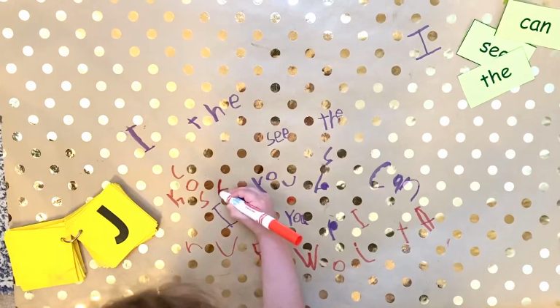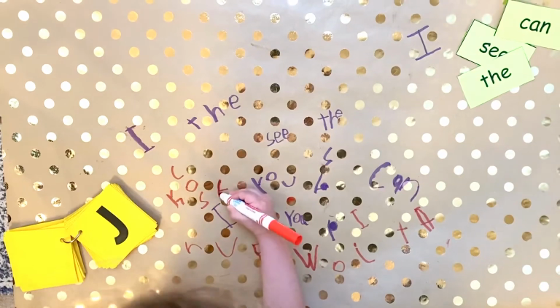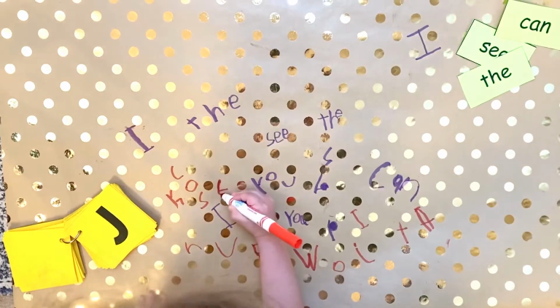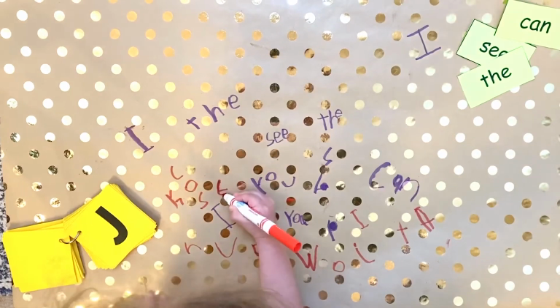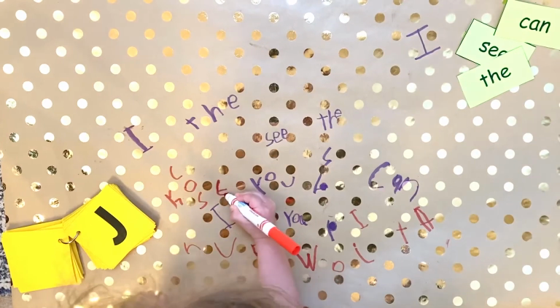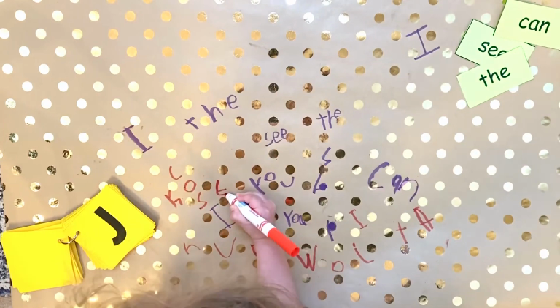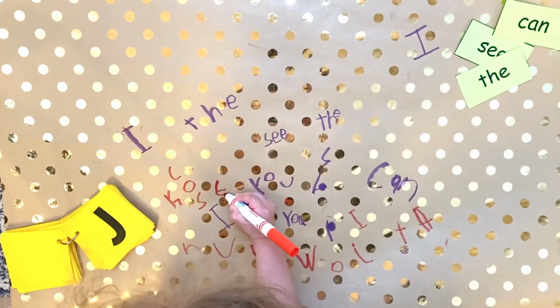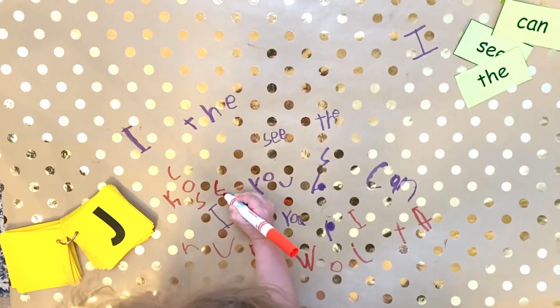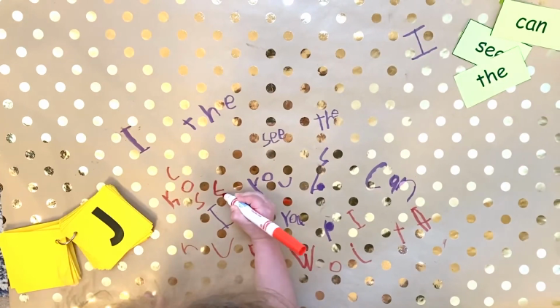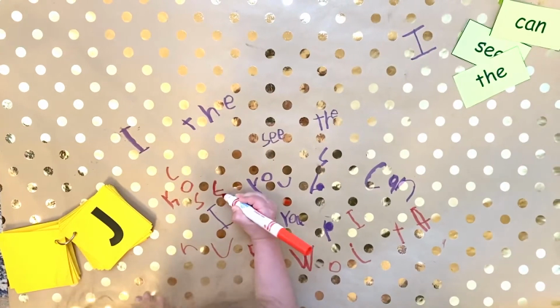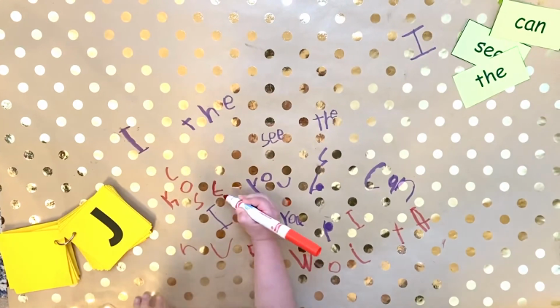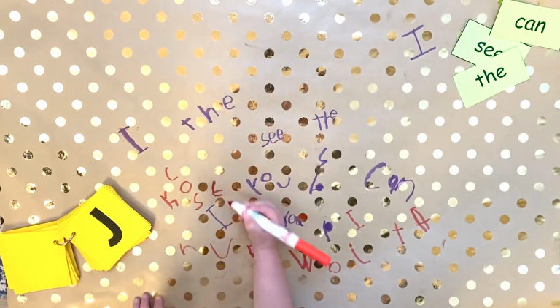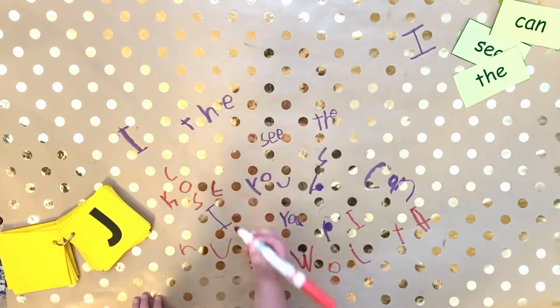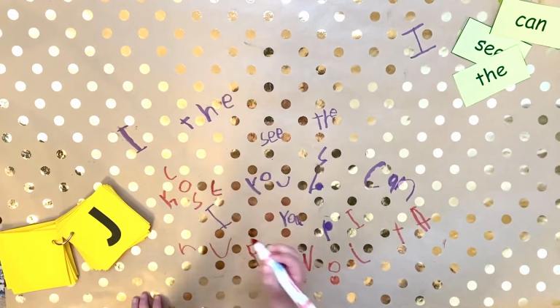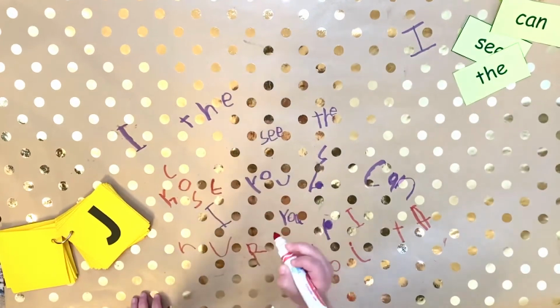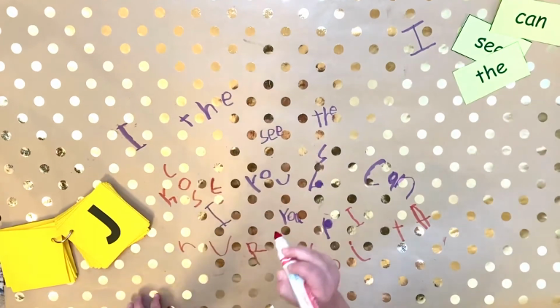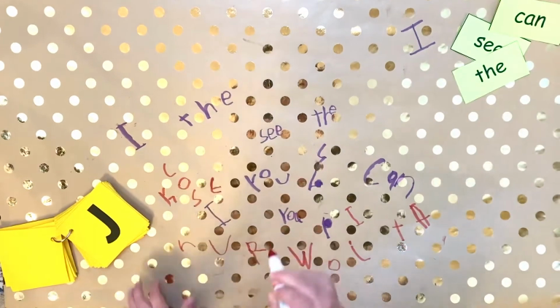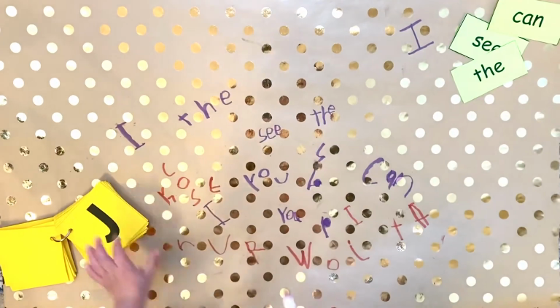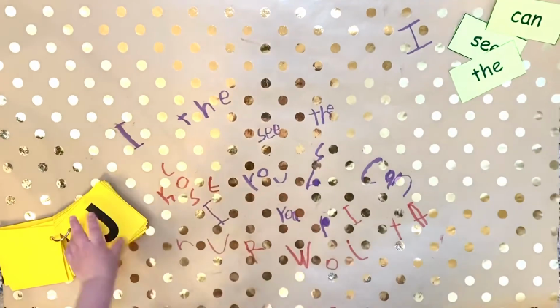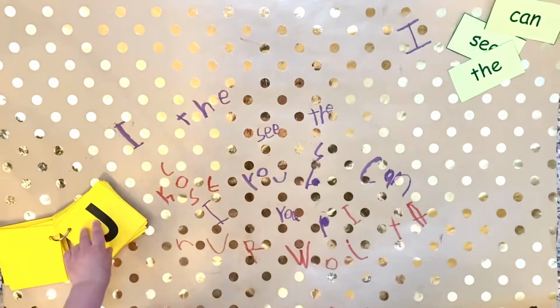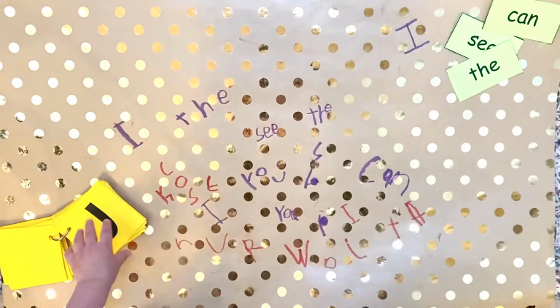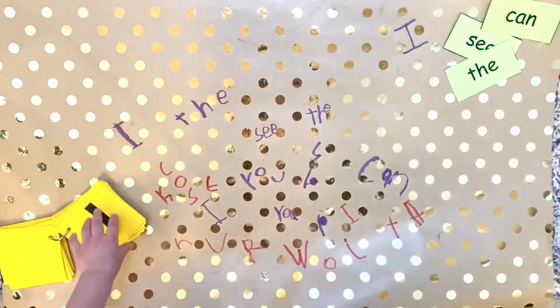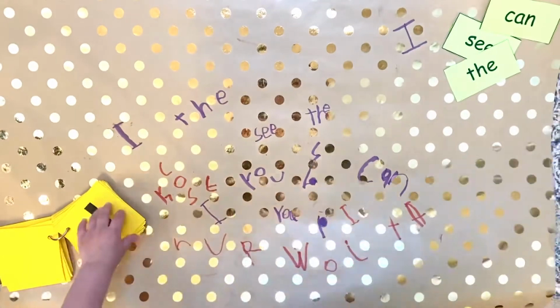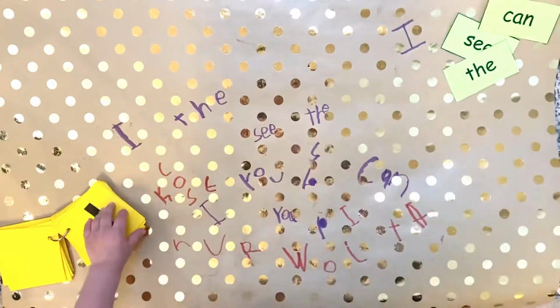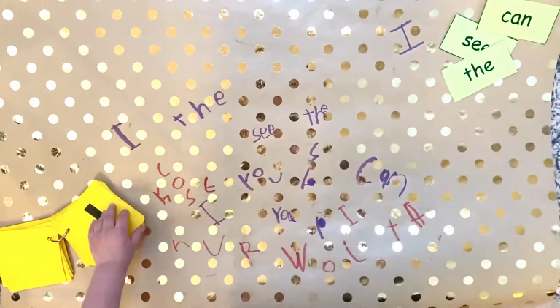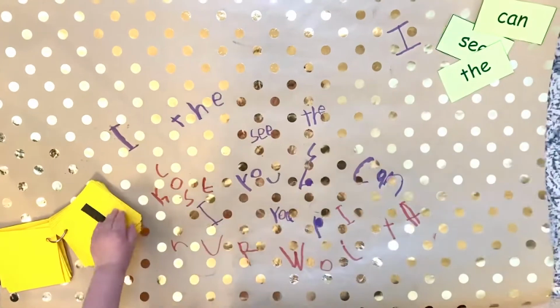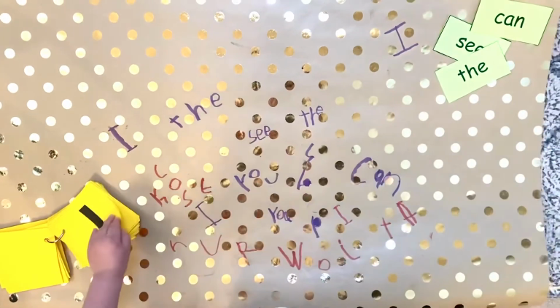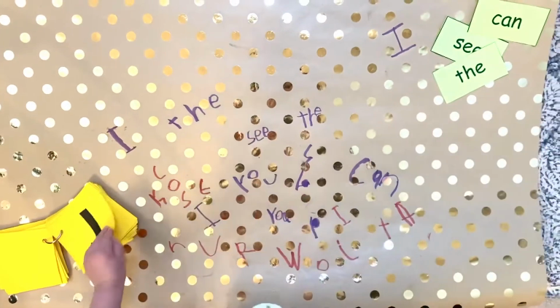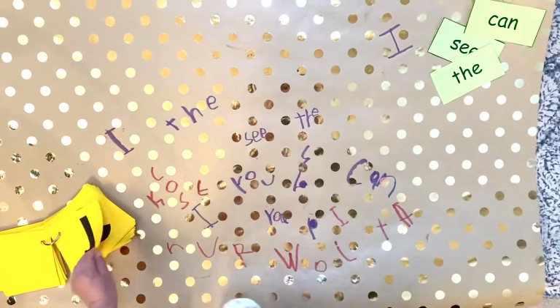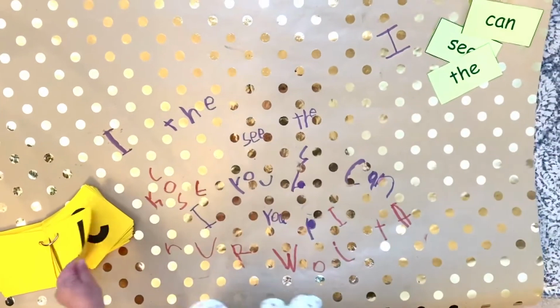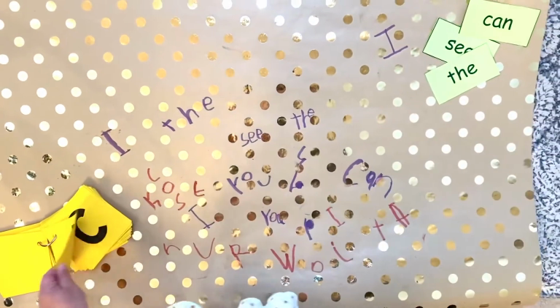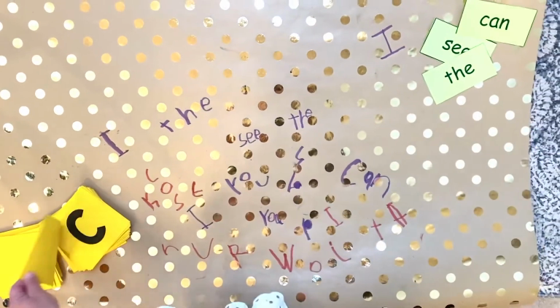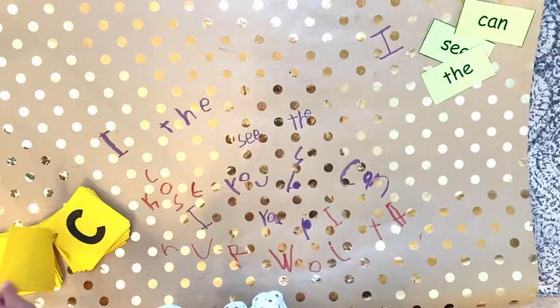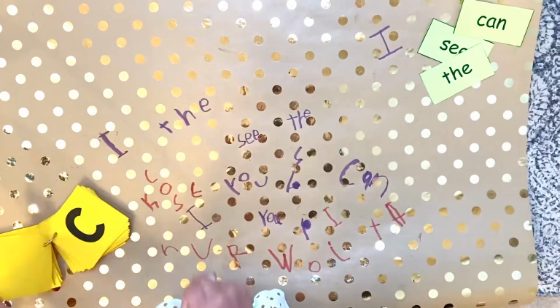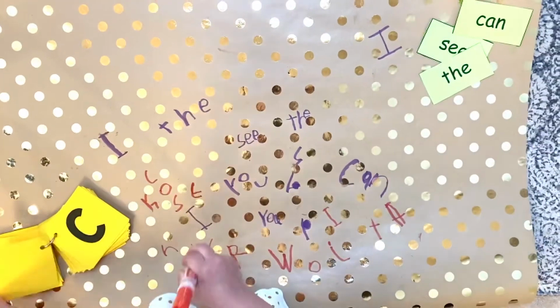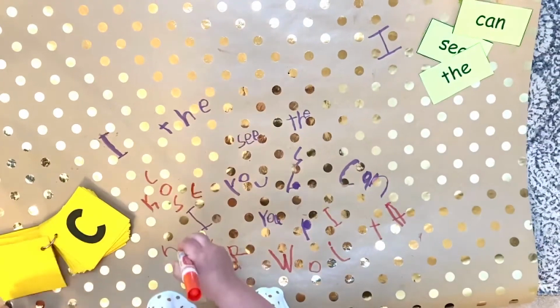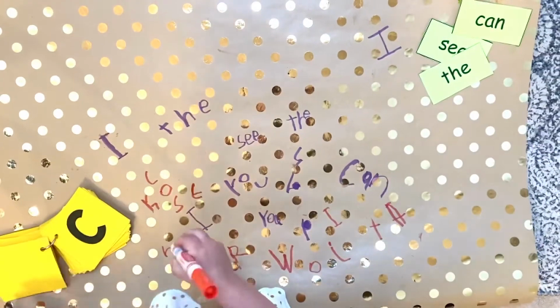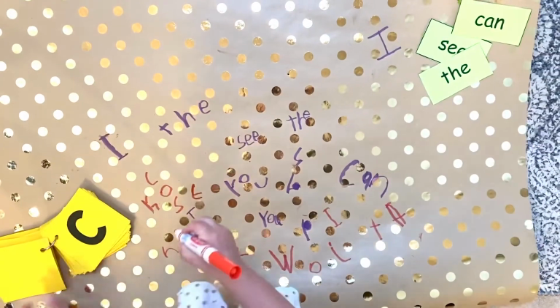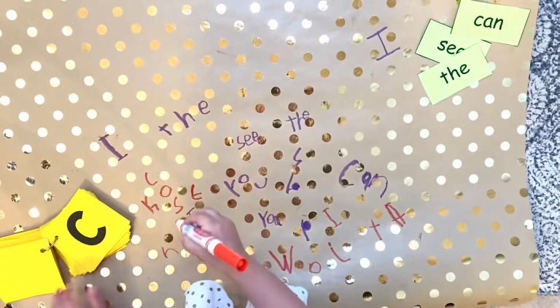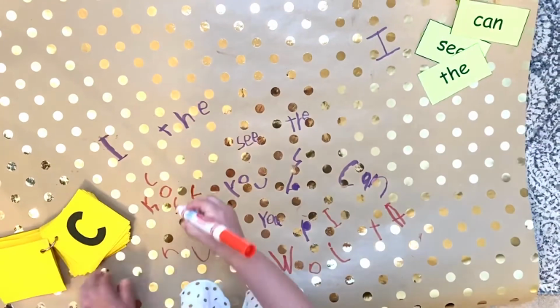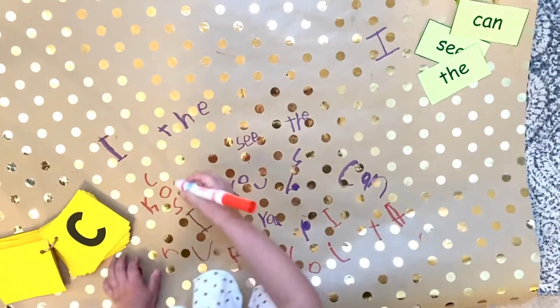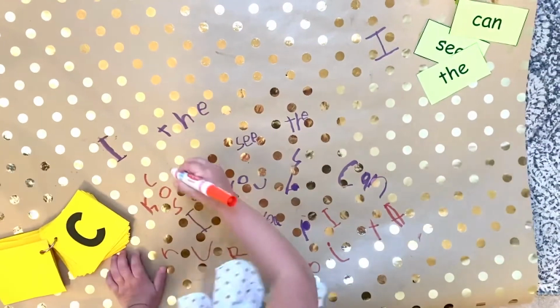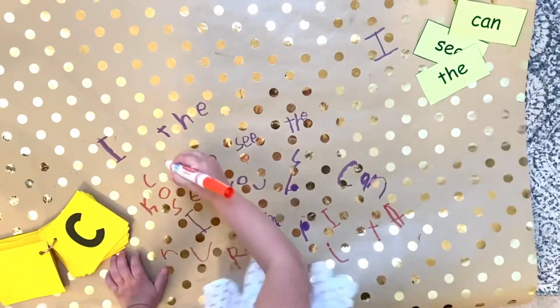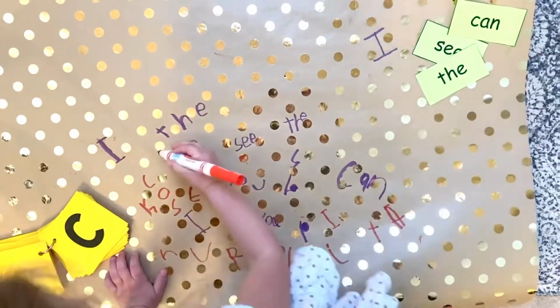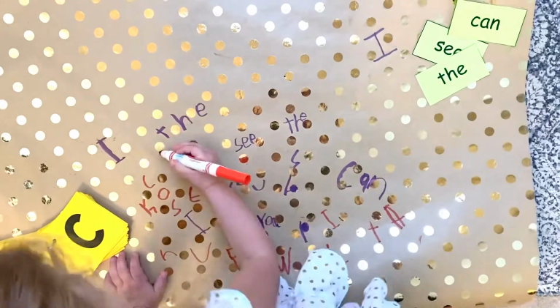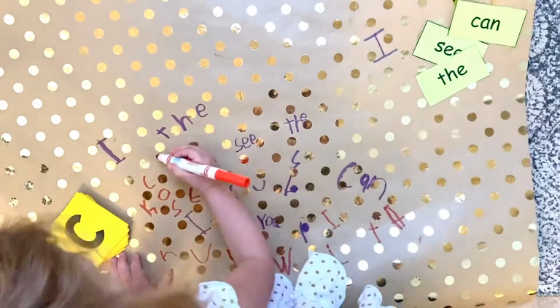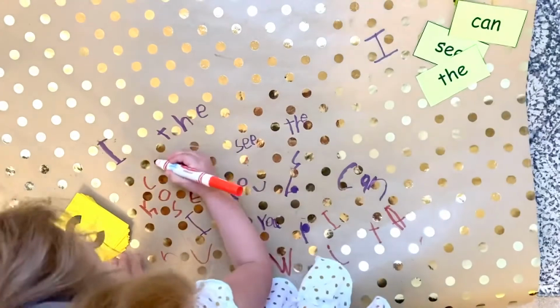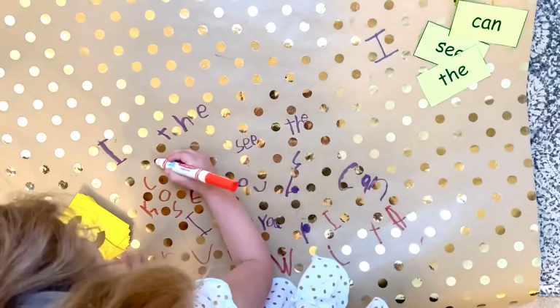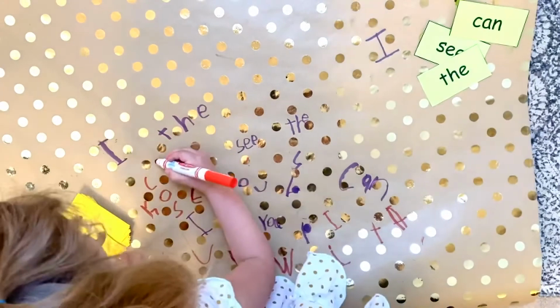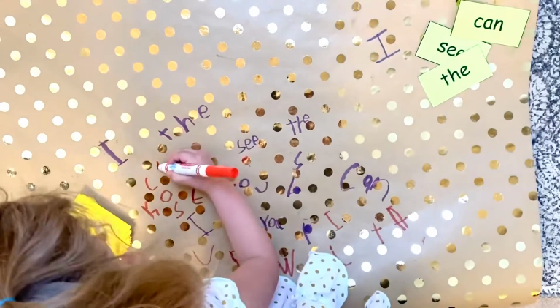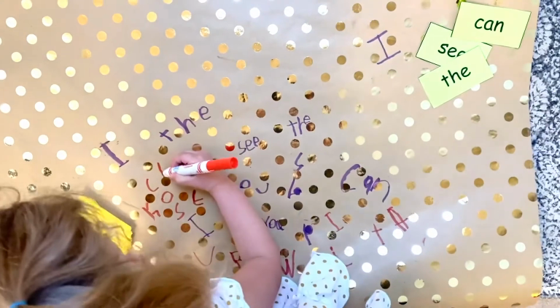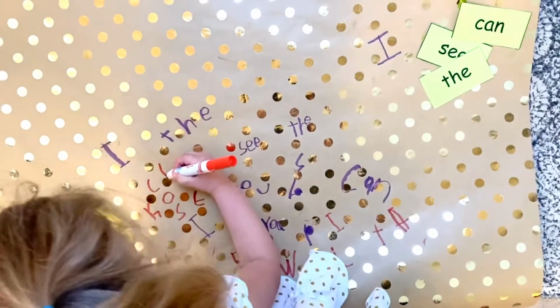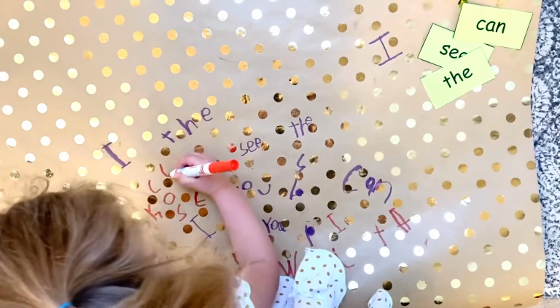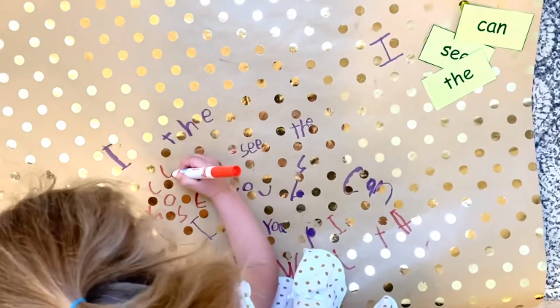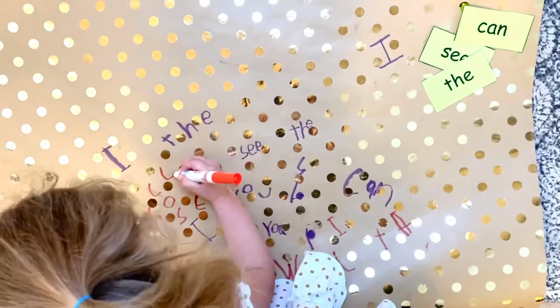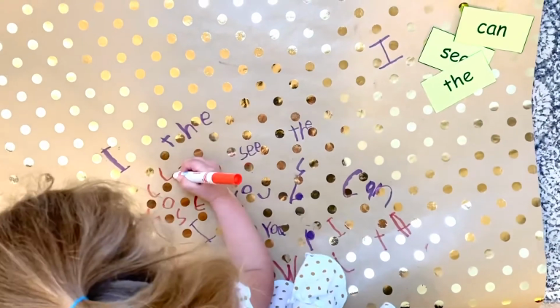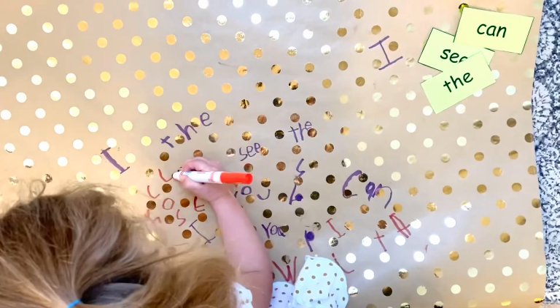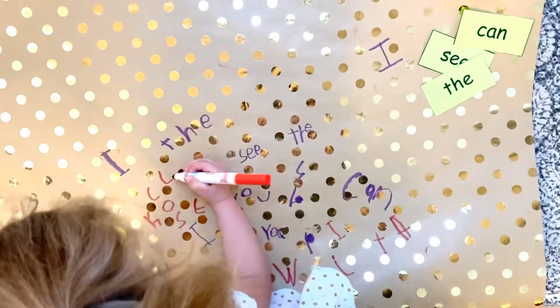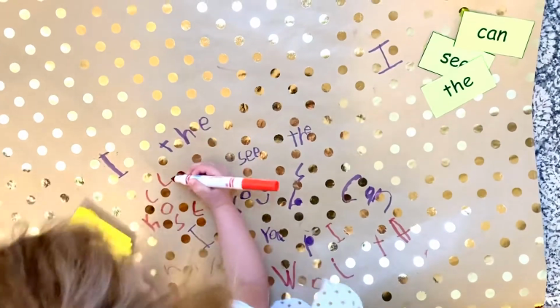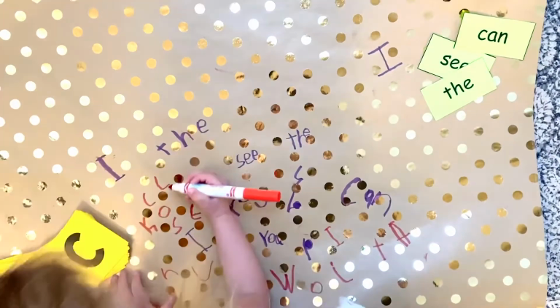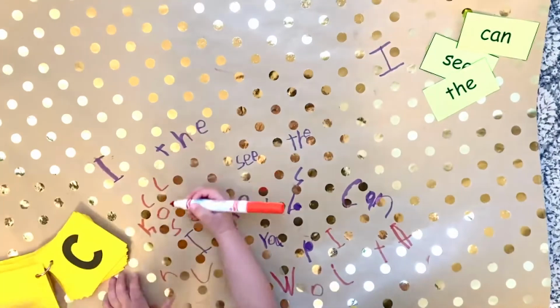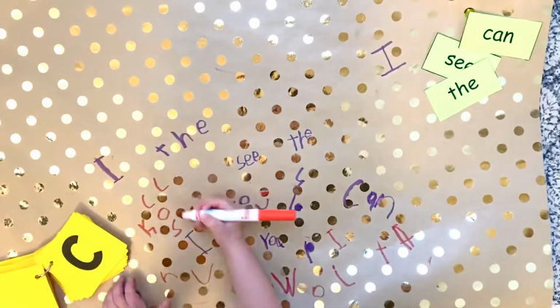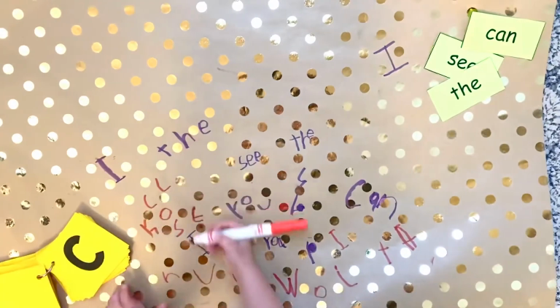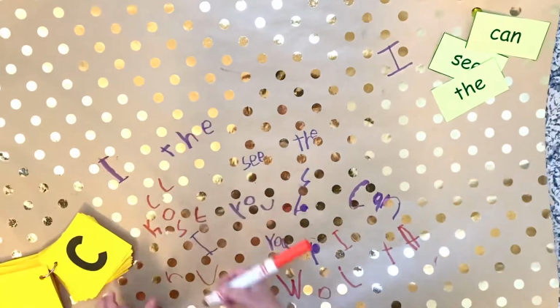Hi! Today we rolled out old gift wrap and now we are writing letters from our flash card set.